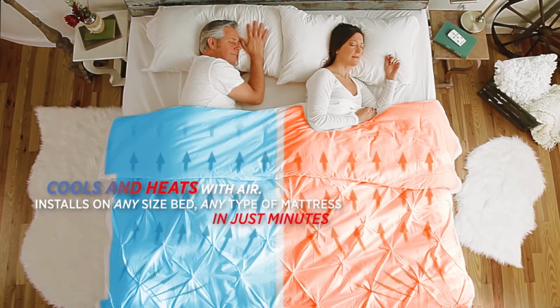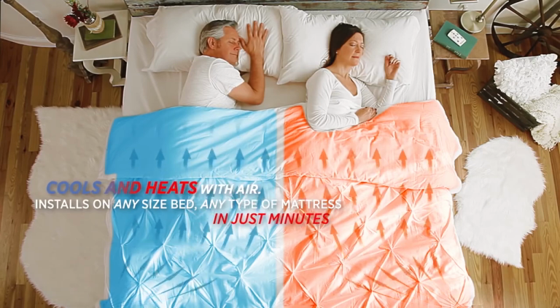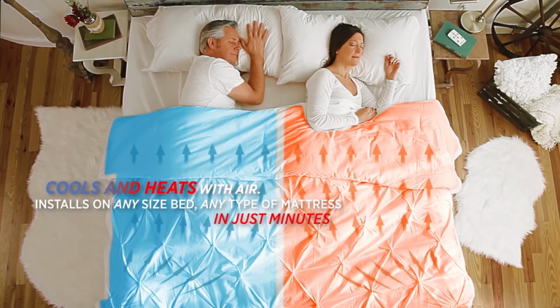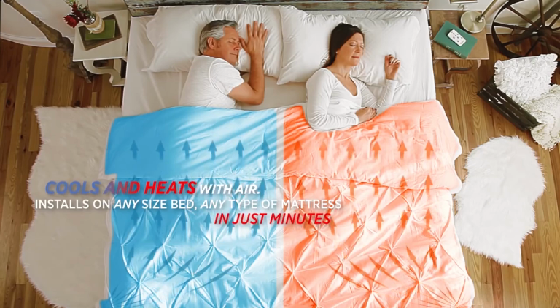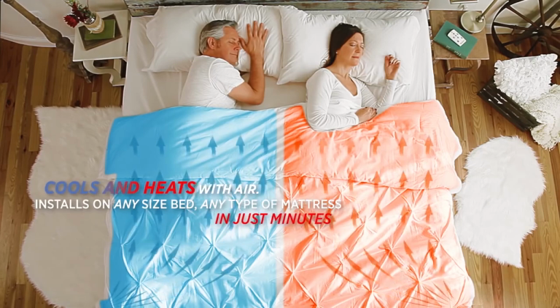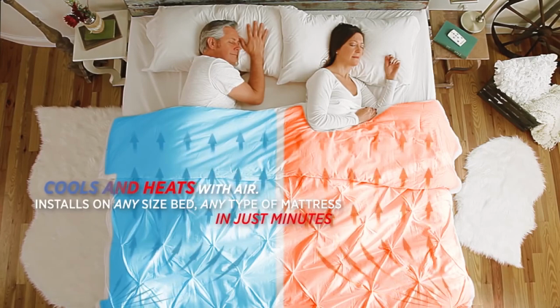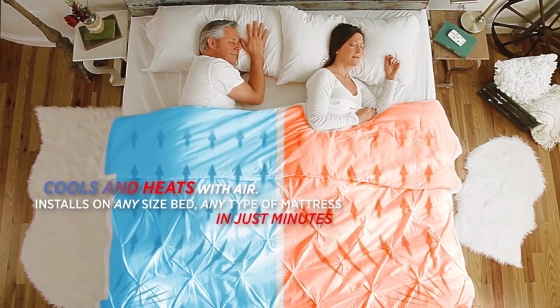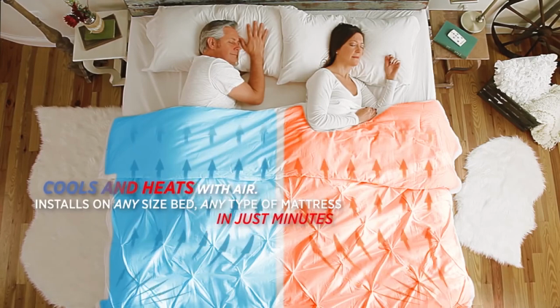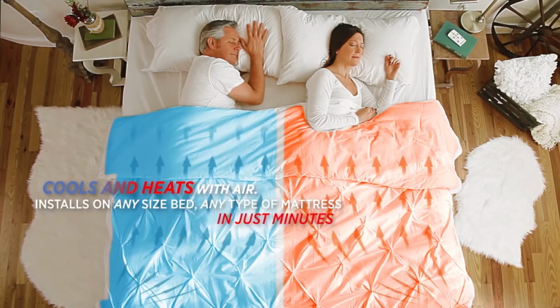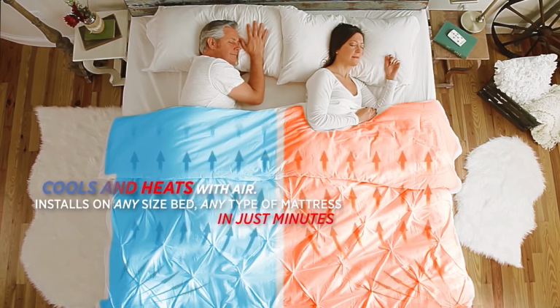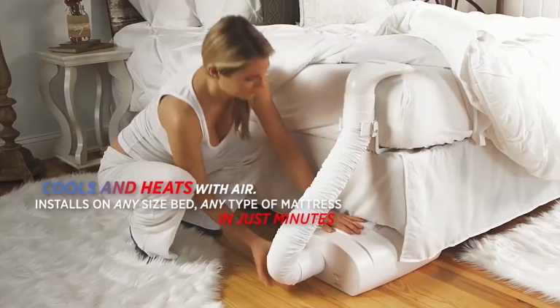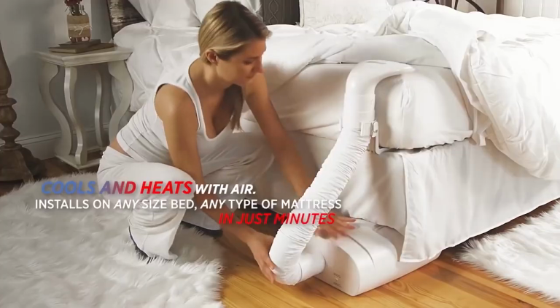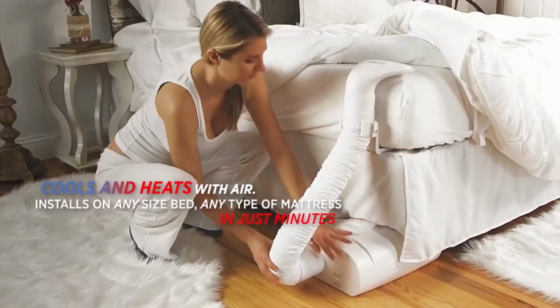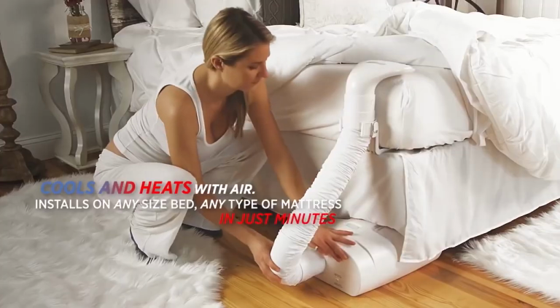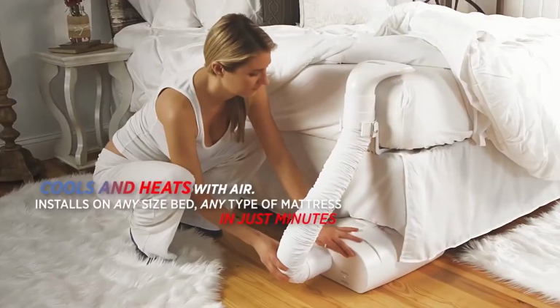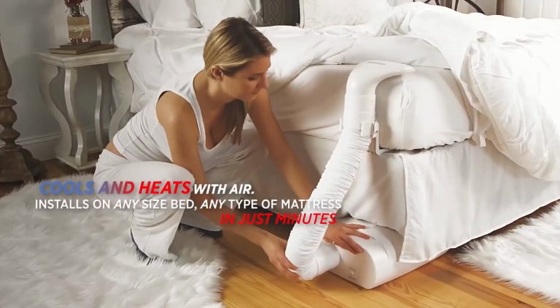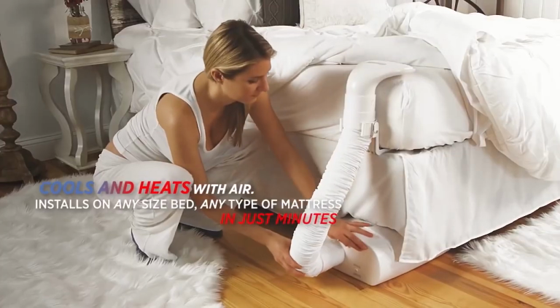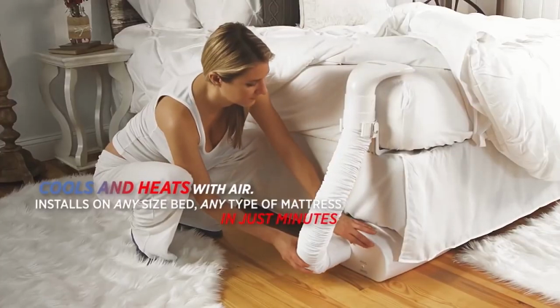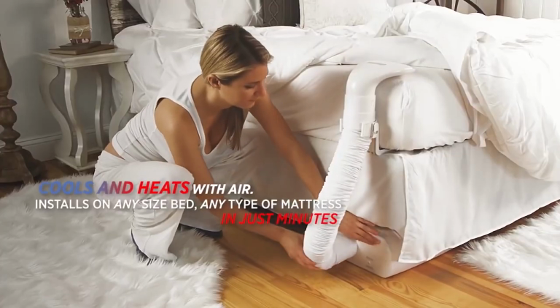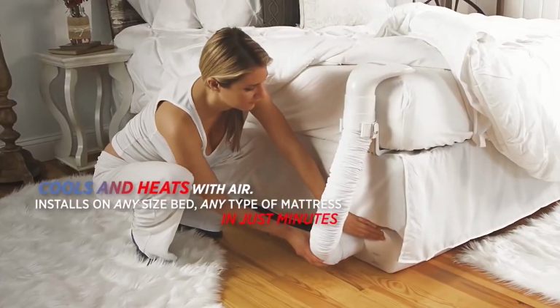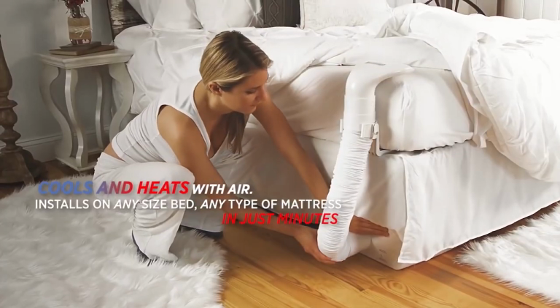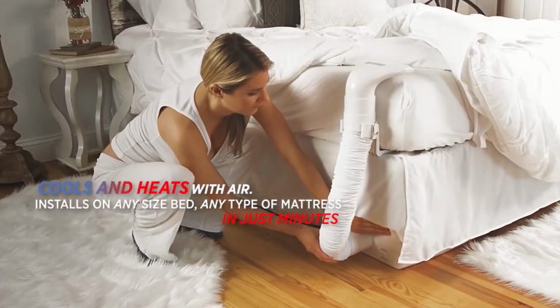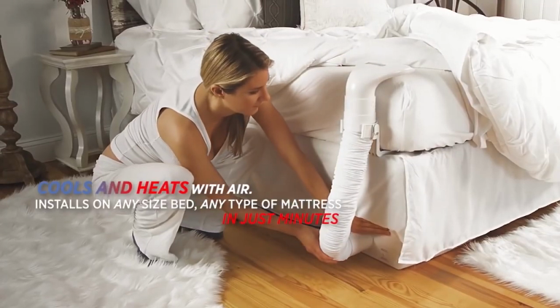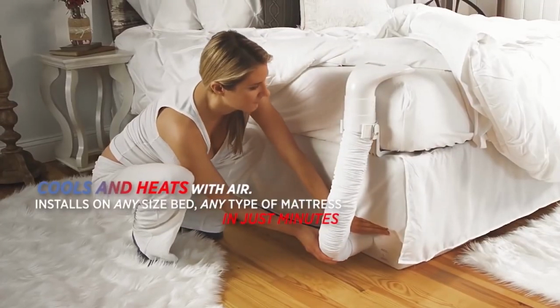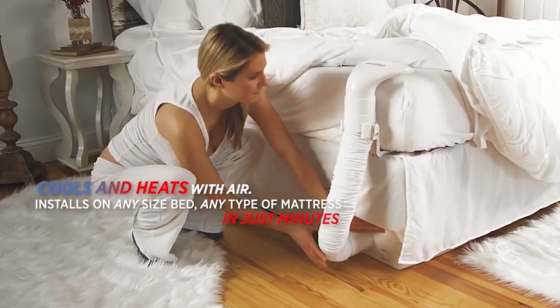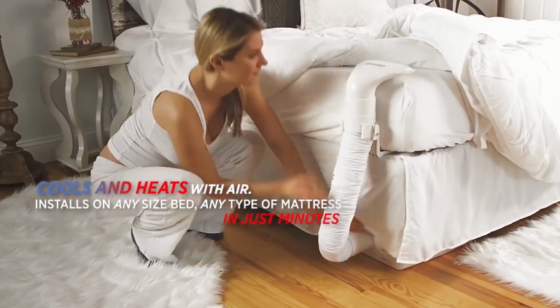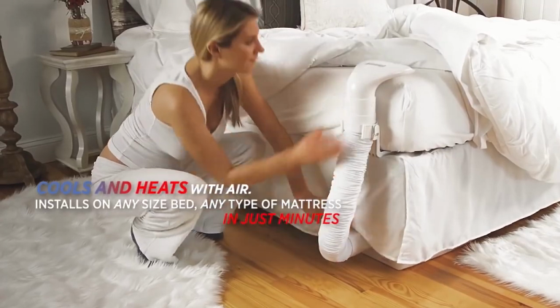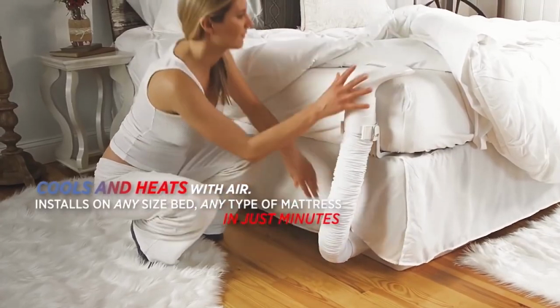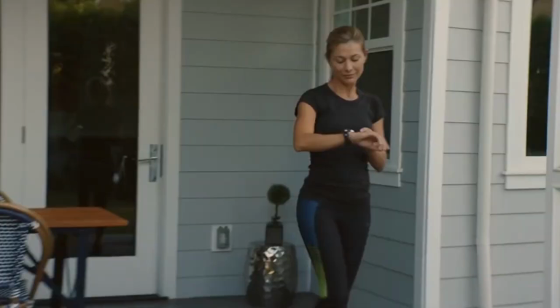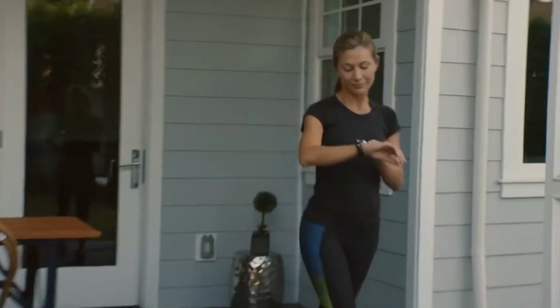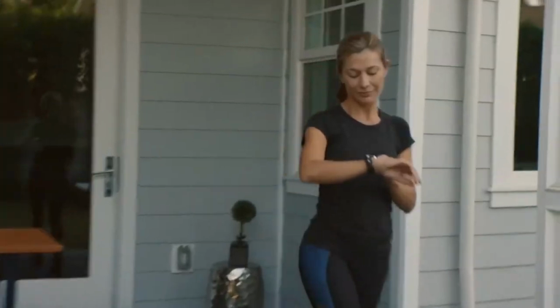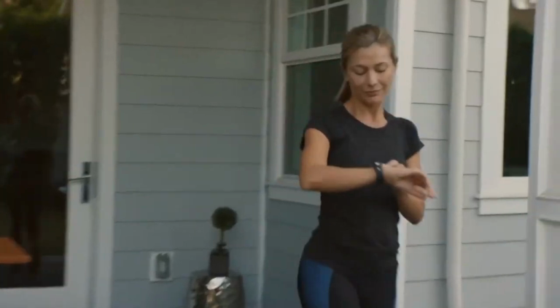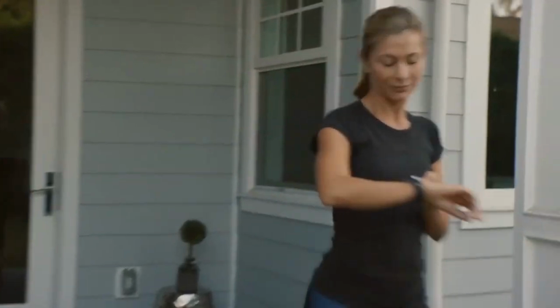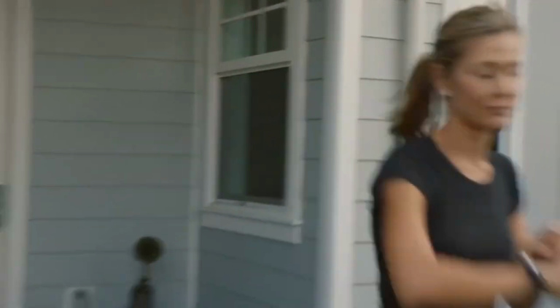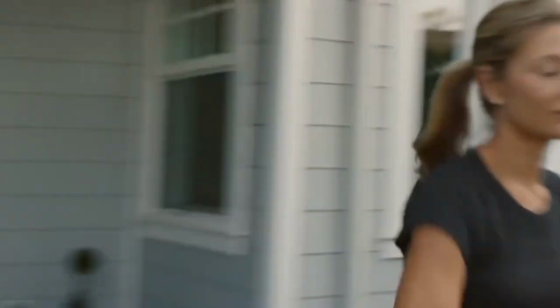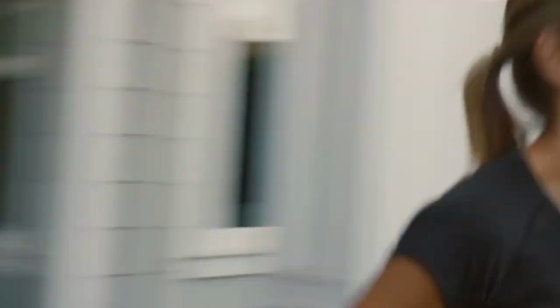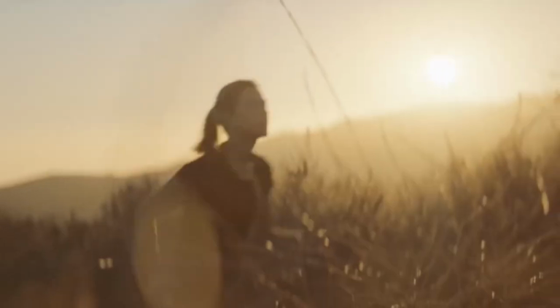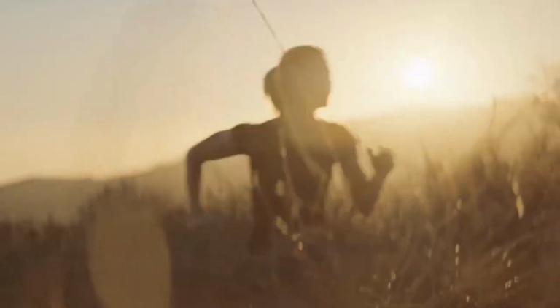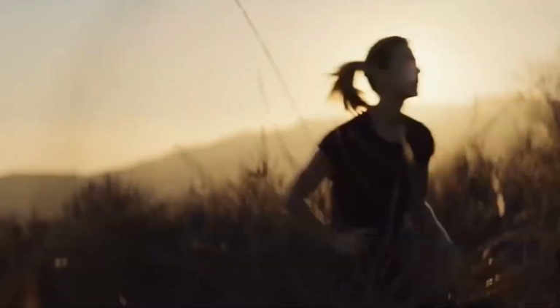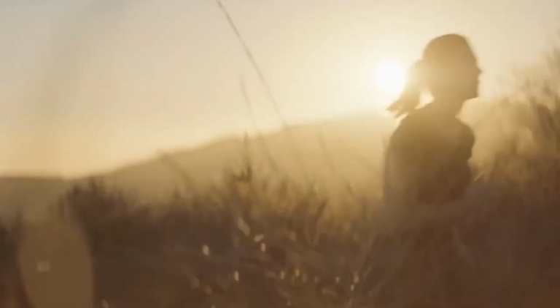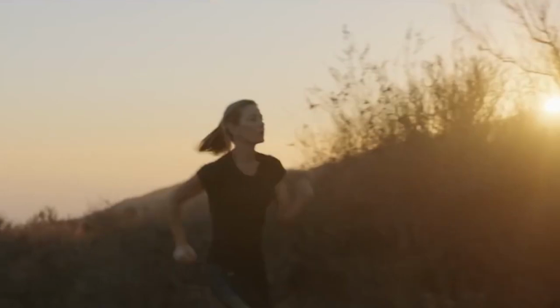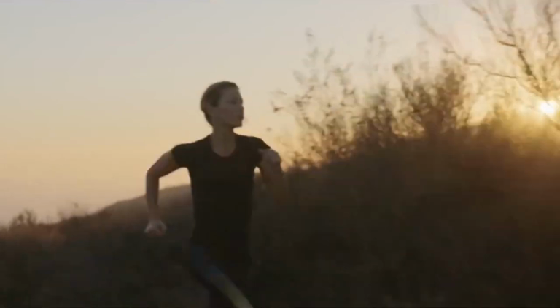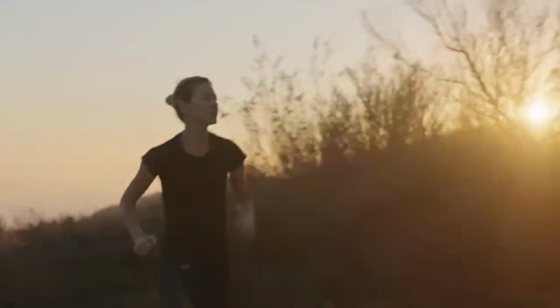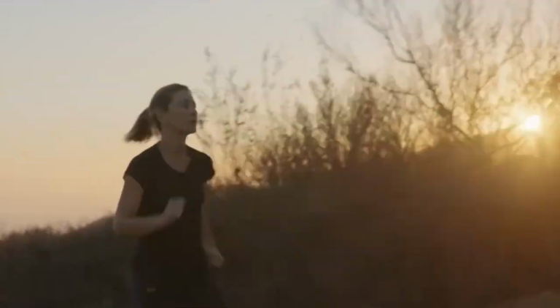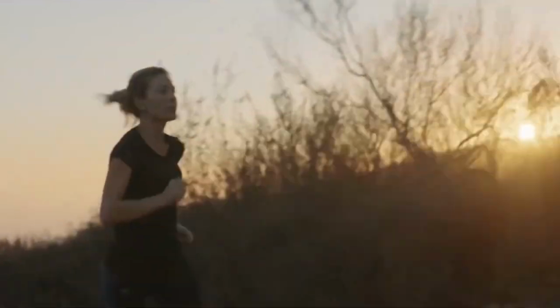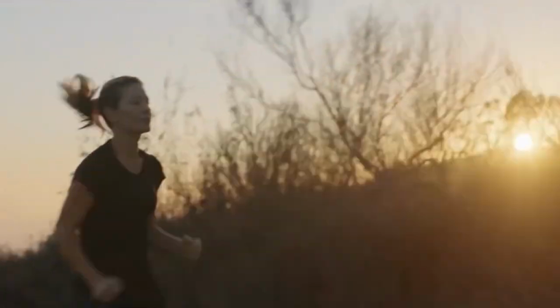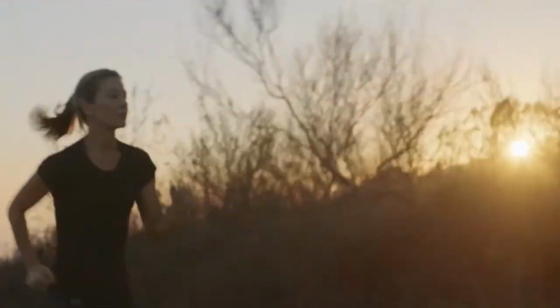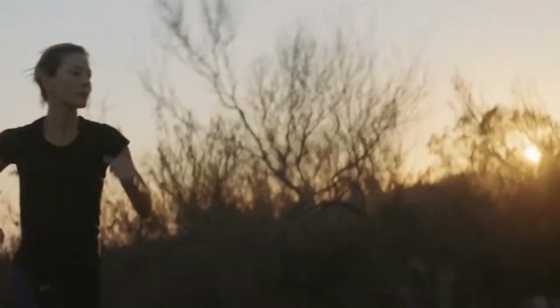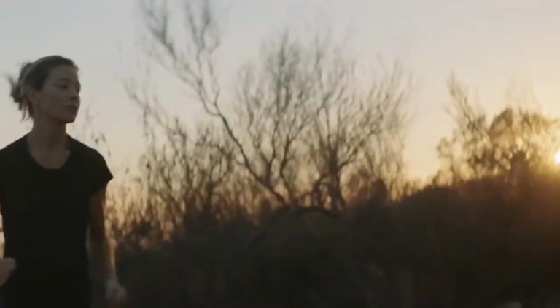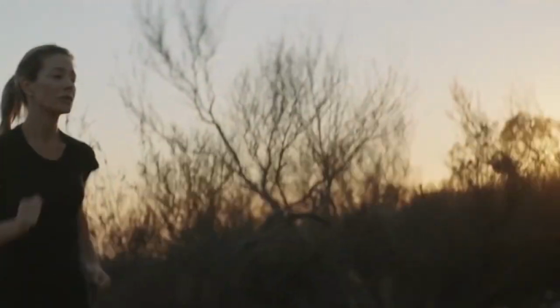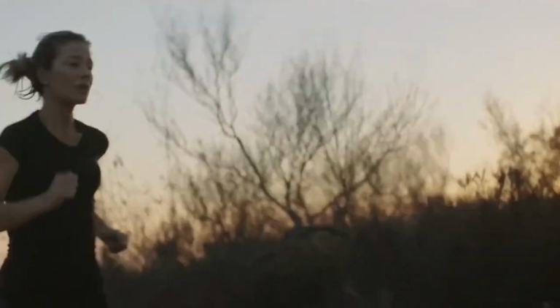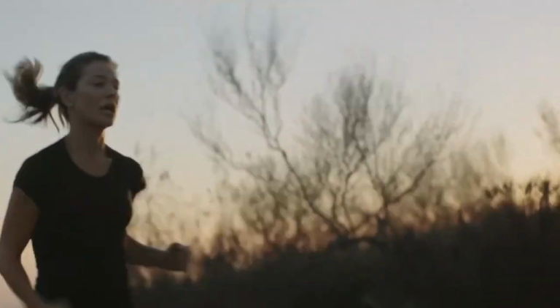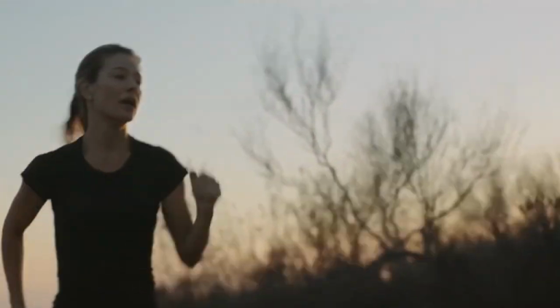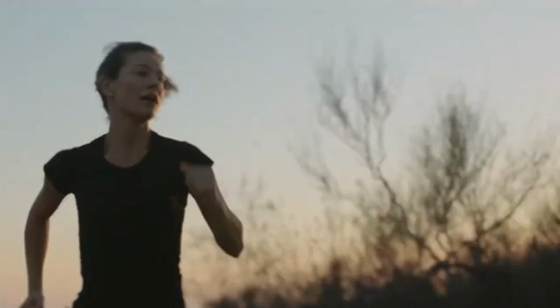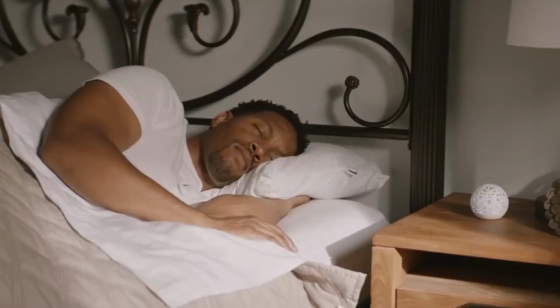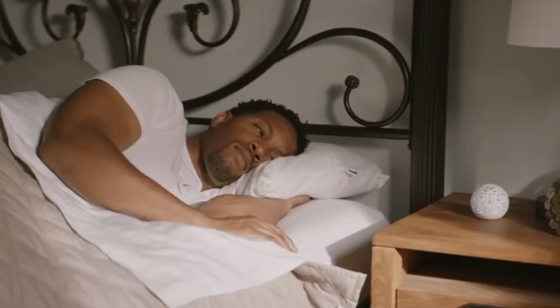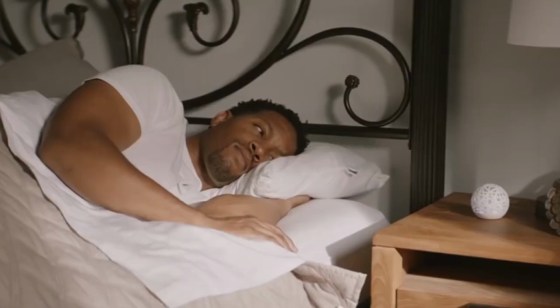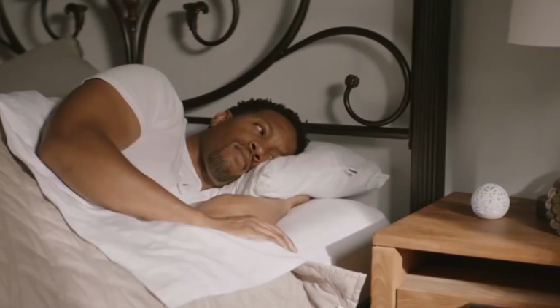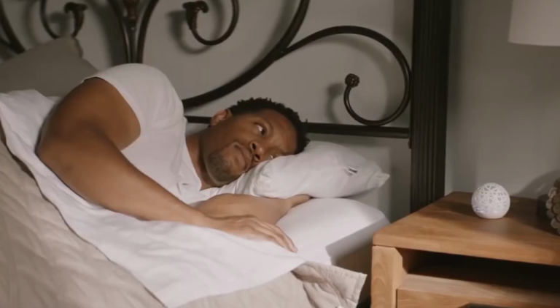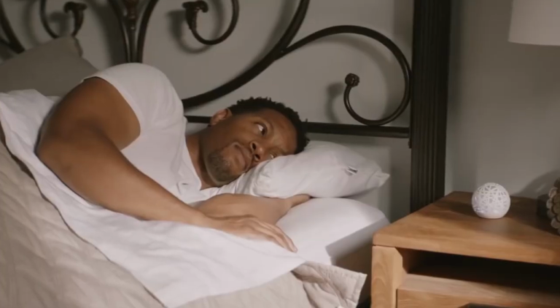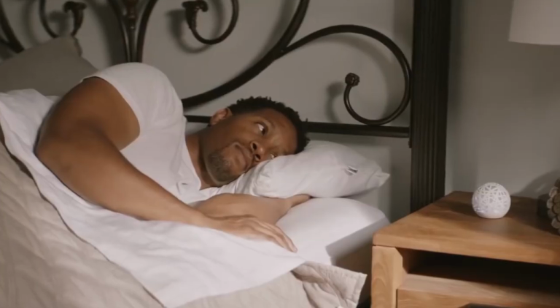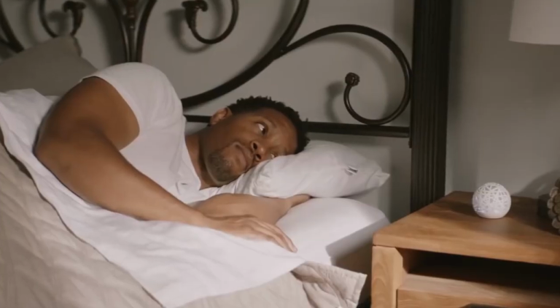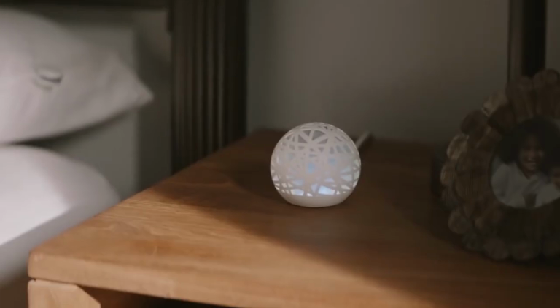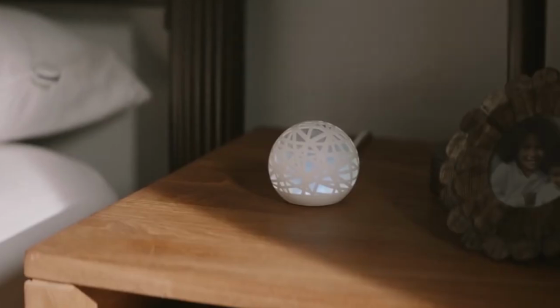In today's video, we will be showing you the coolest home gadgets available on Amazon. Without further ado, let's begin.